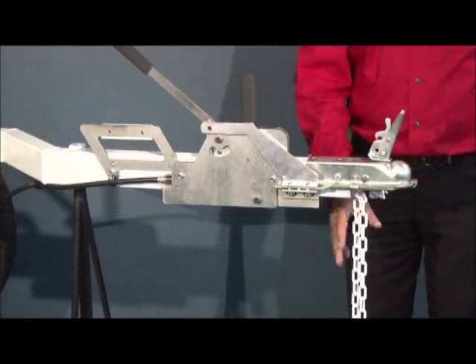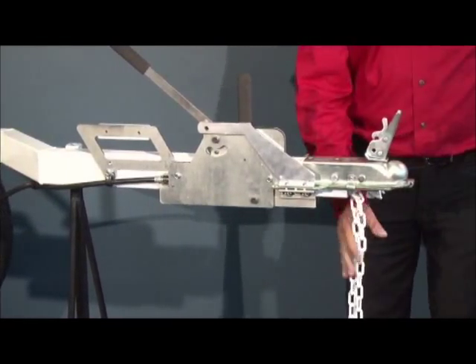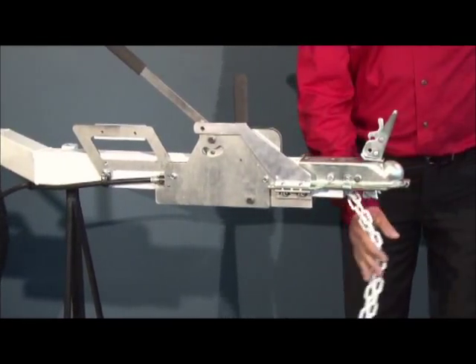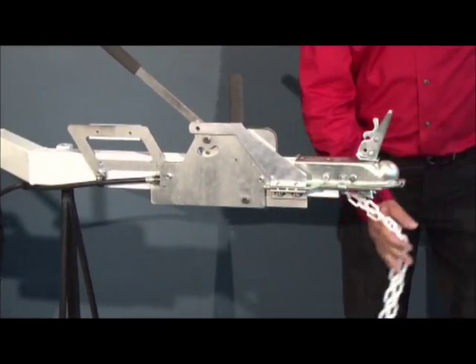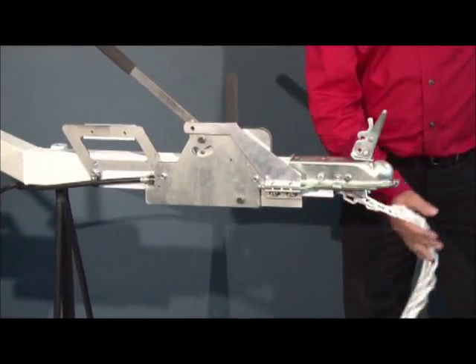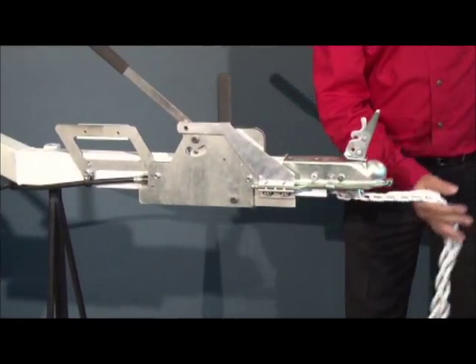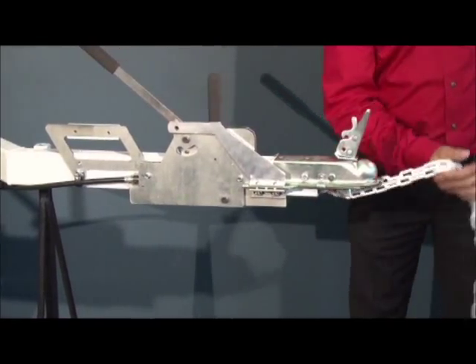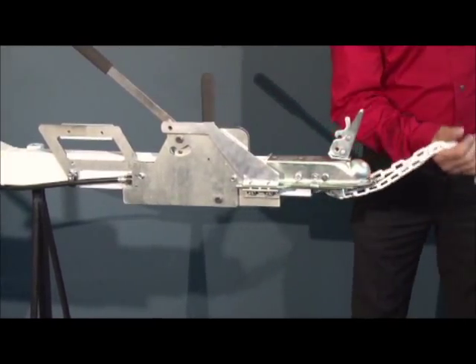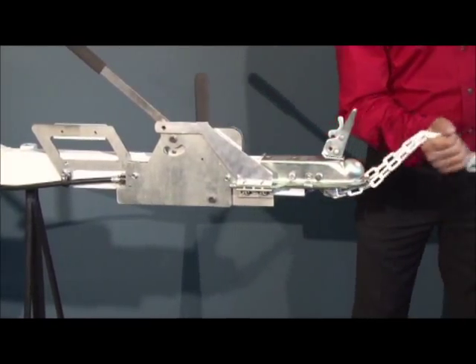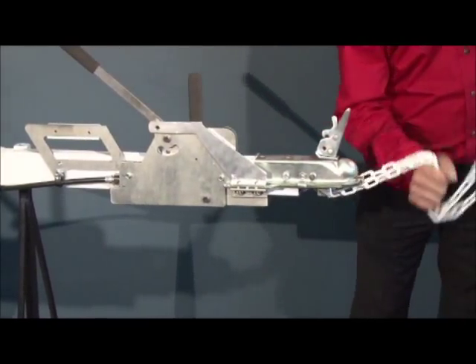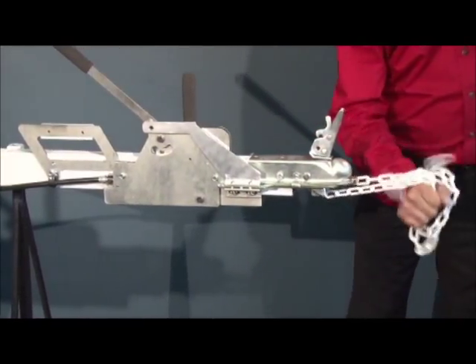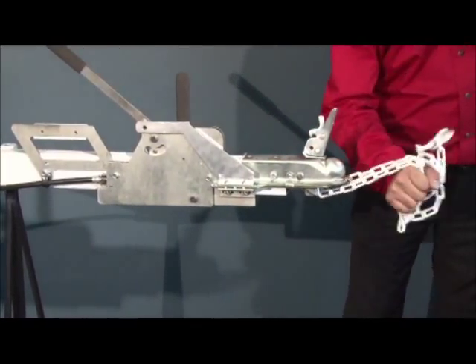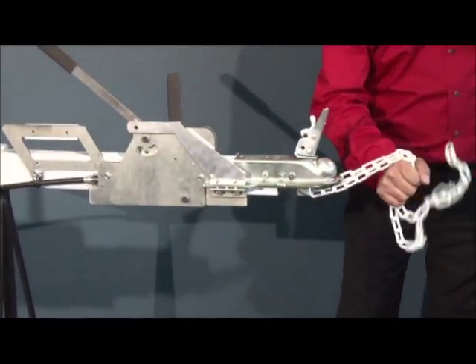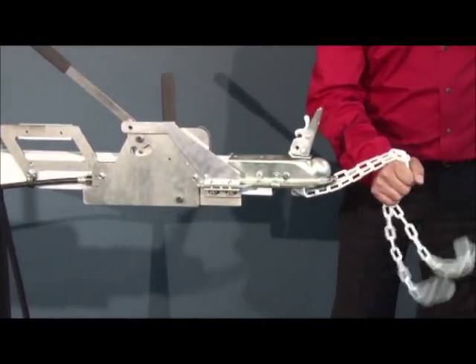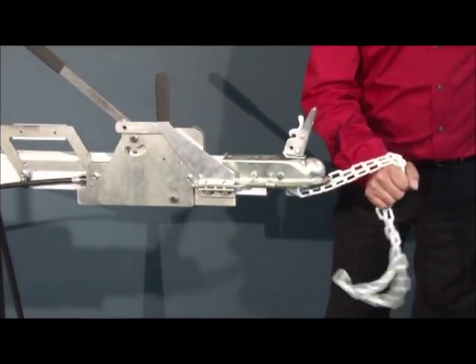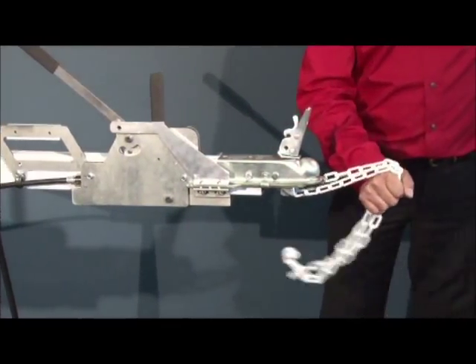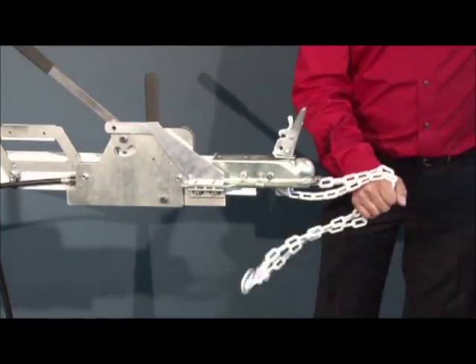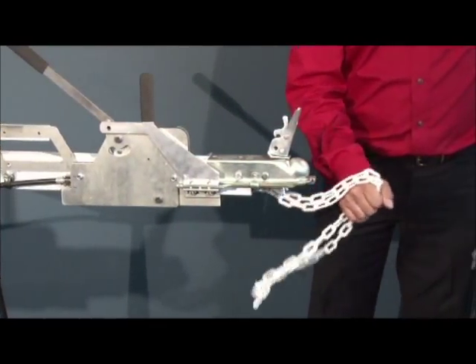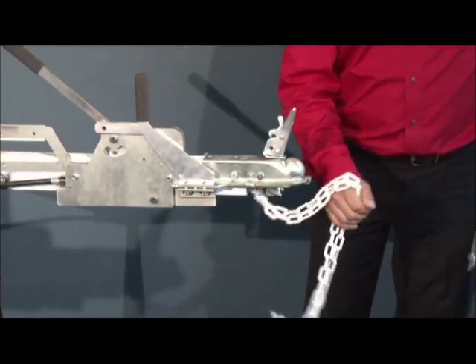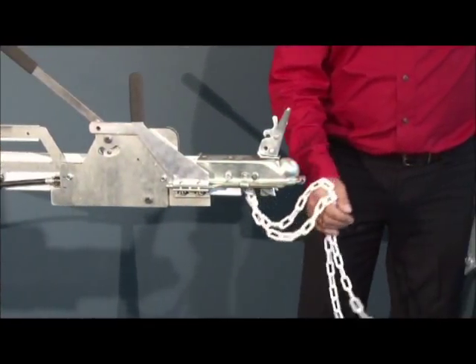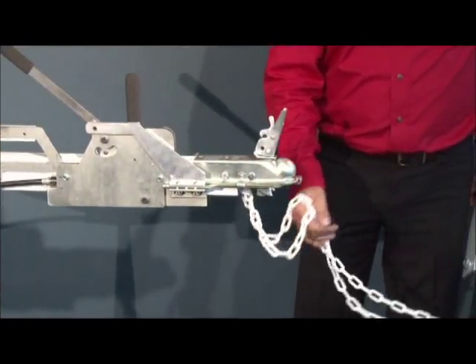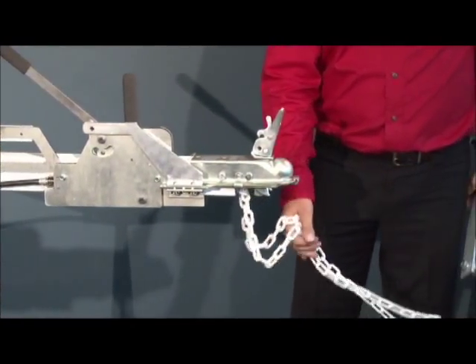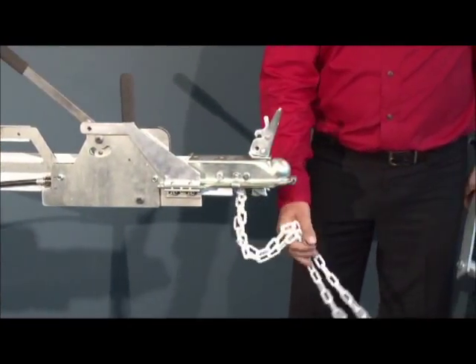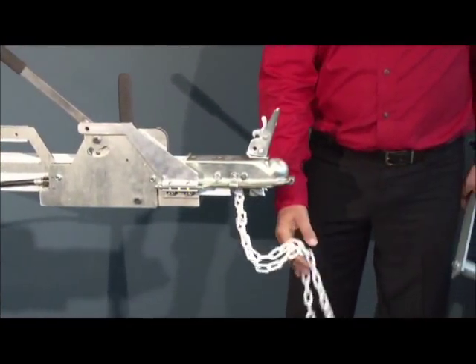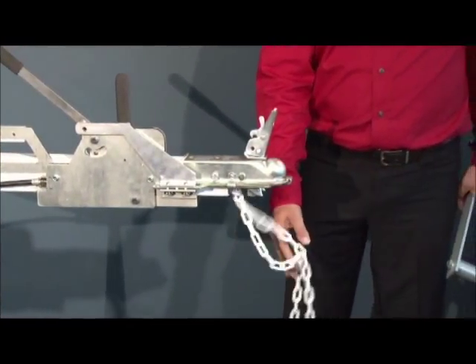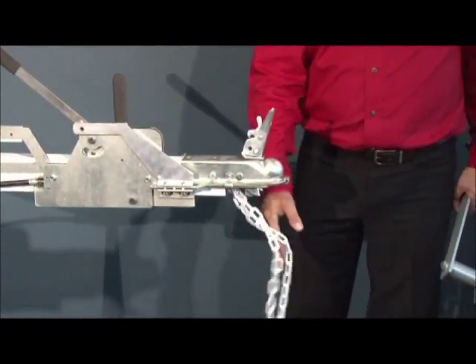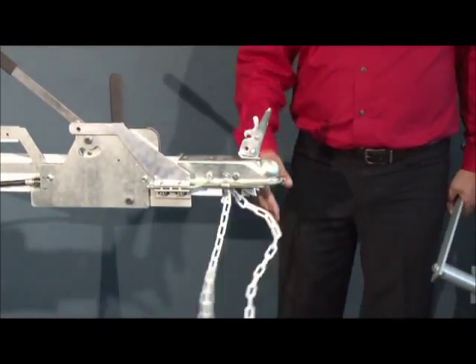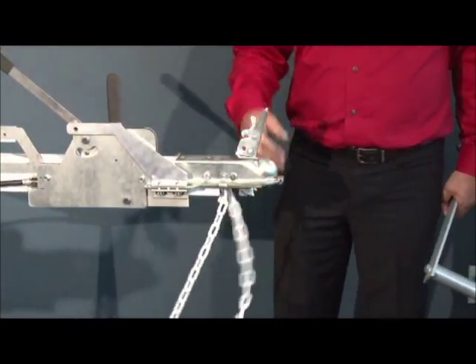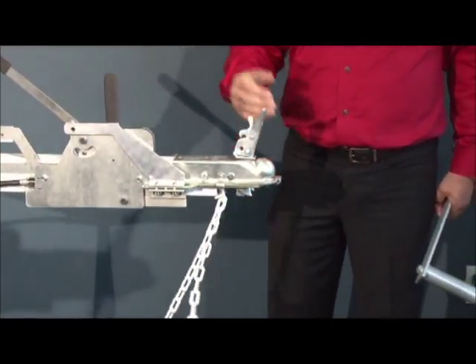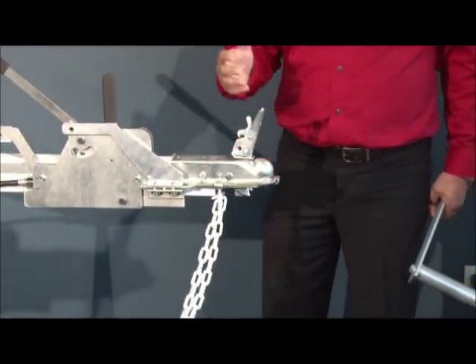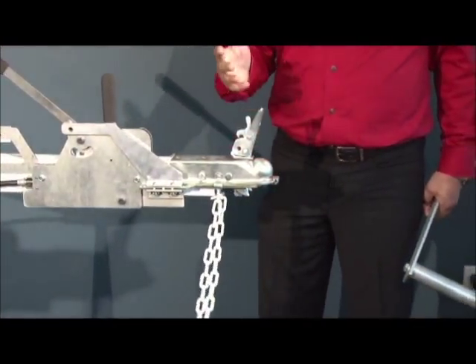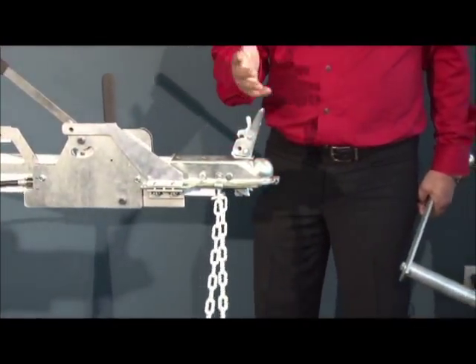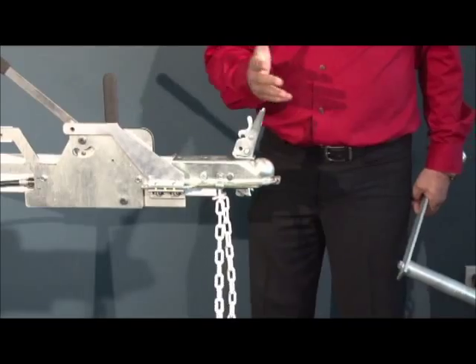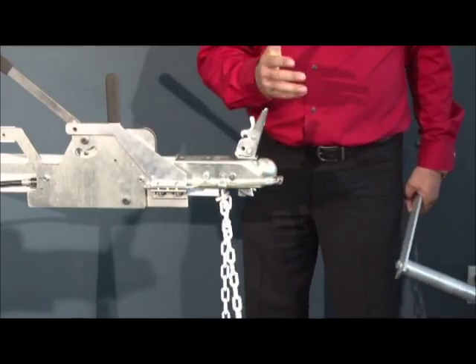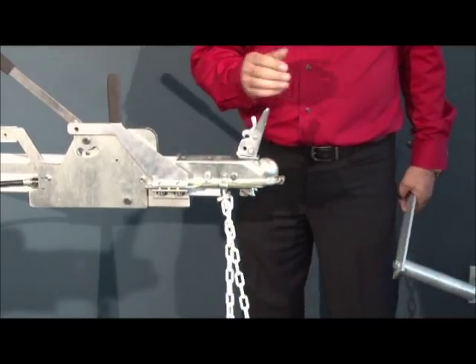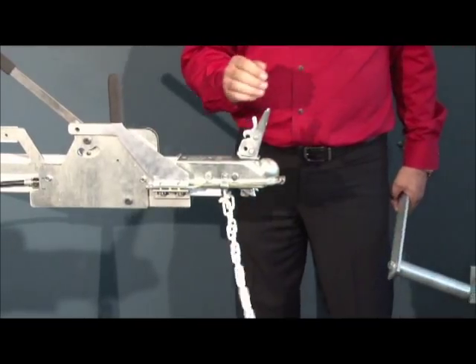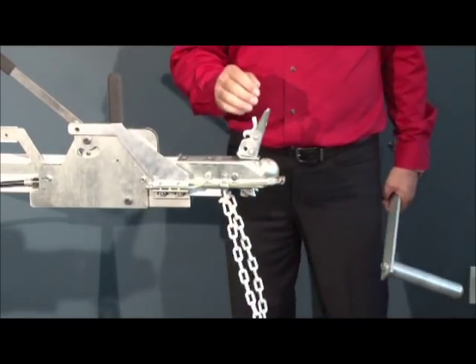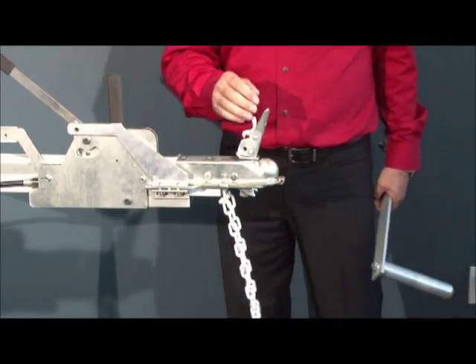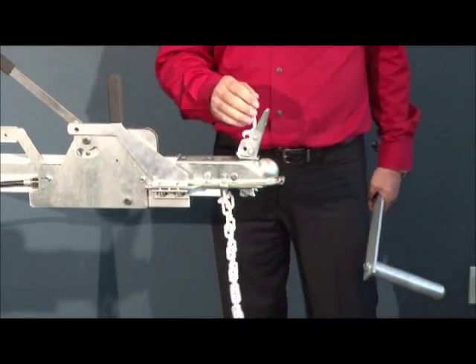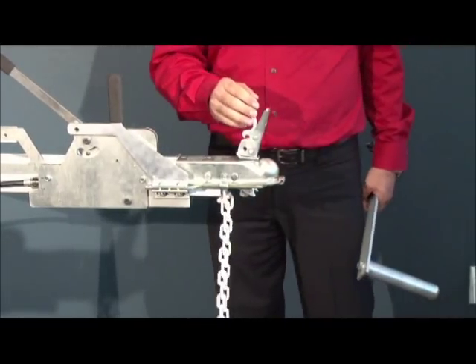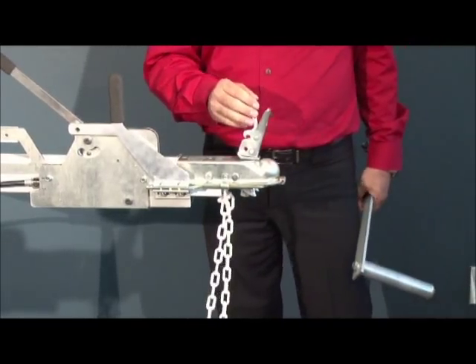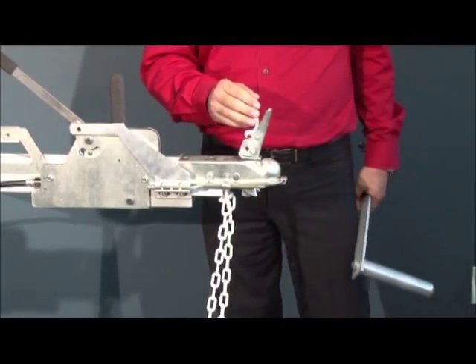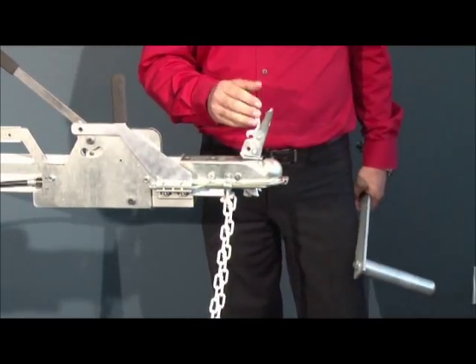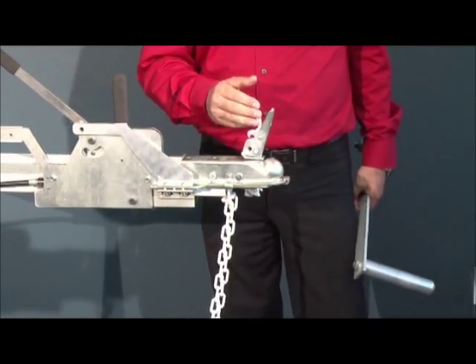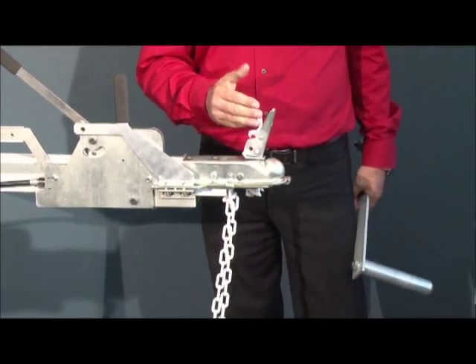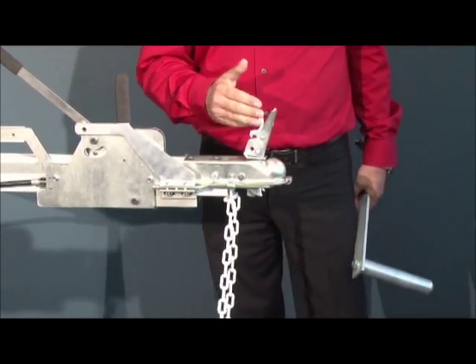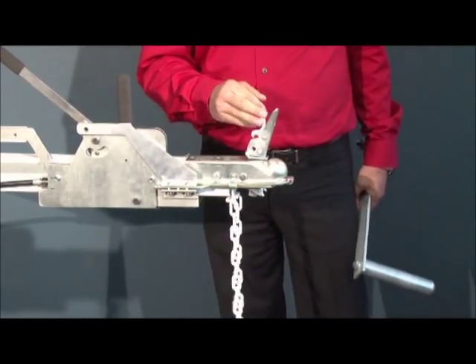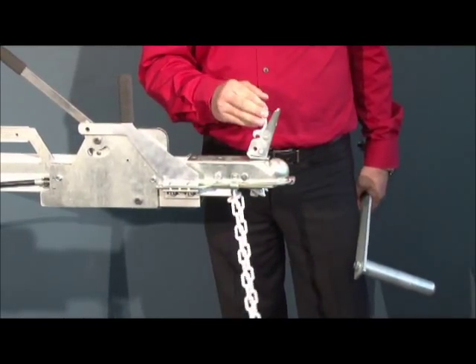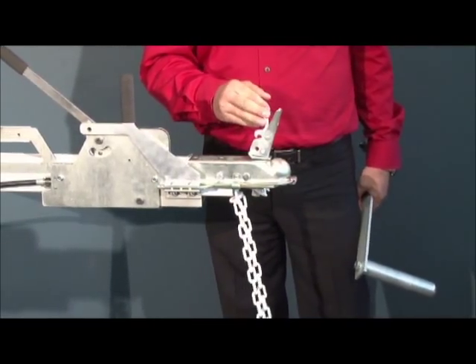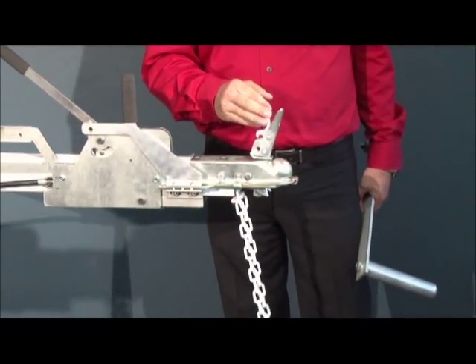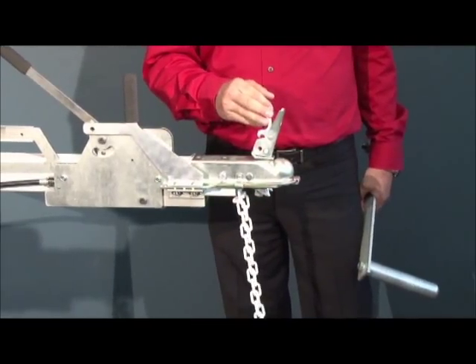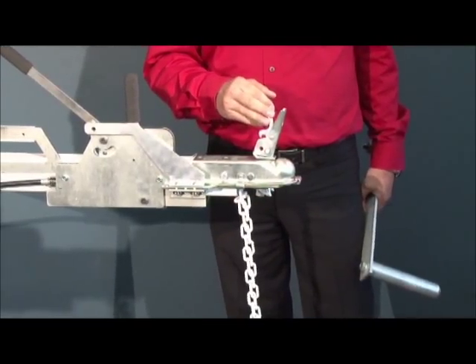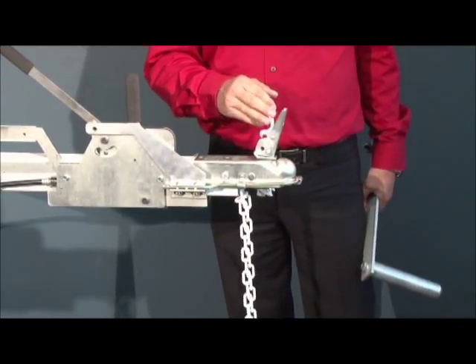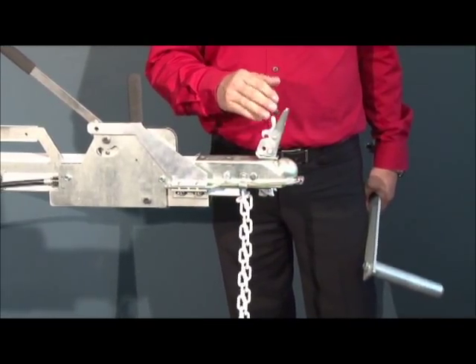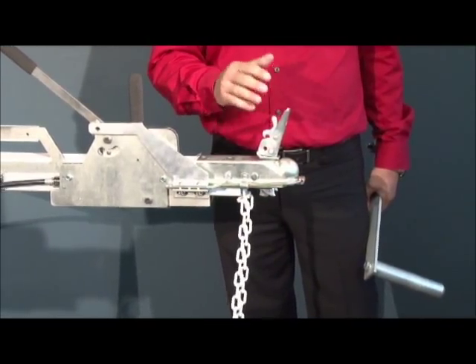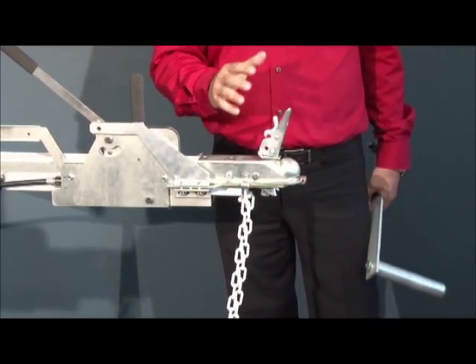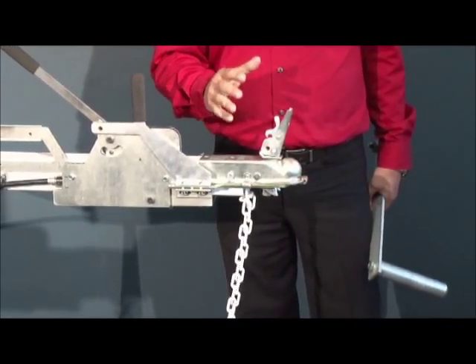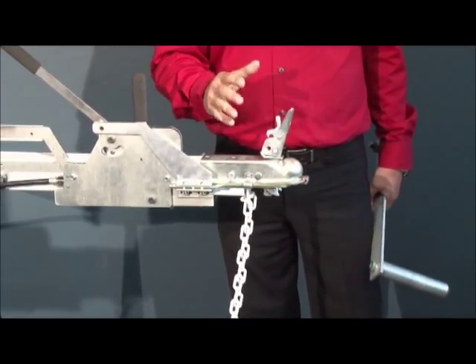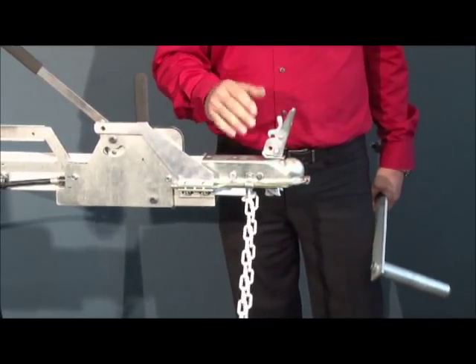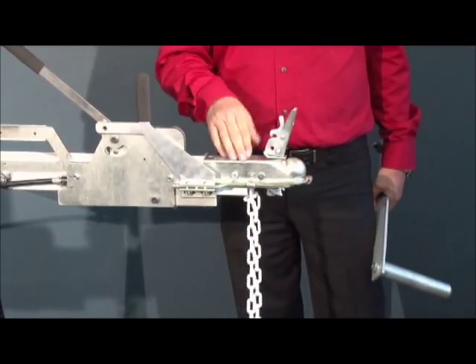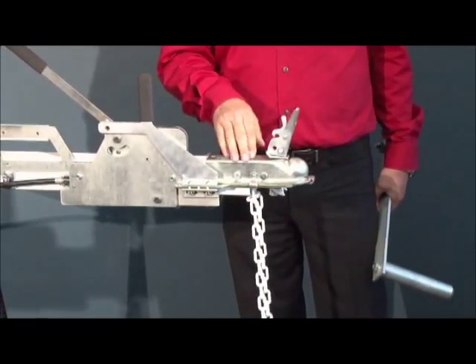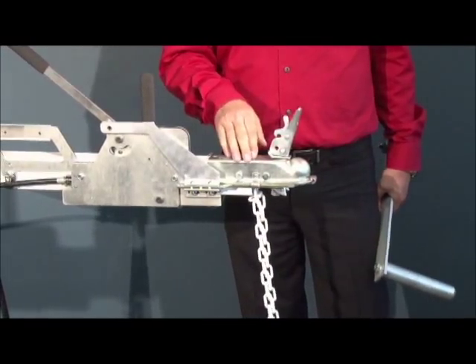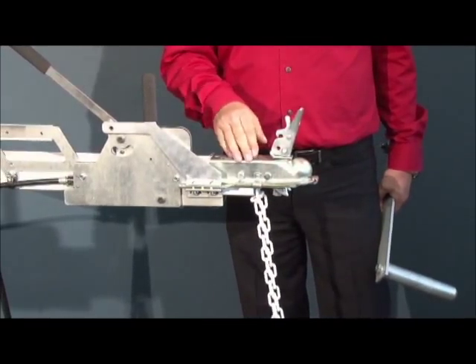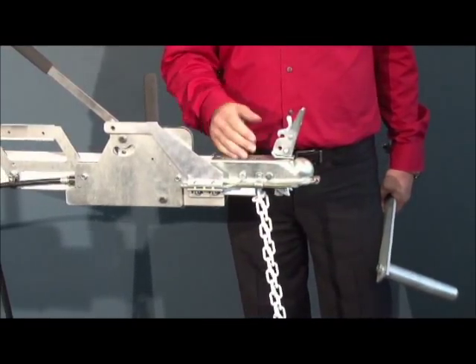If the chains break, the unit could cover a long distance, causing an accident or seriously harming someone.